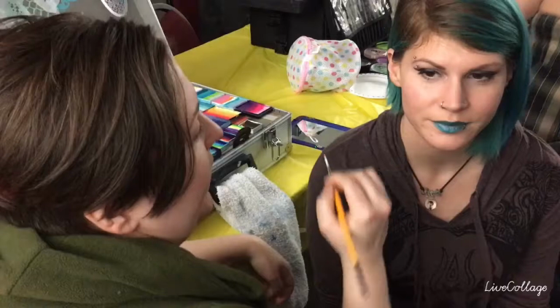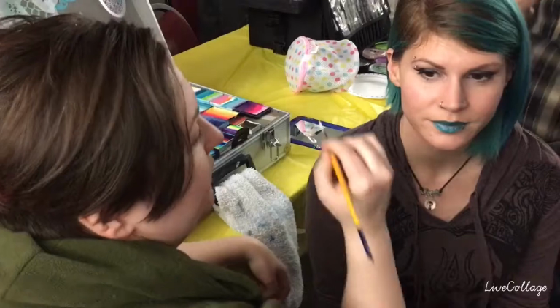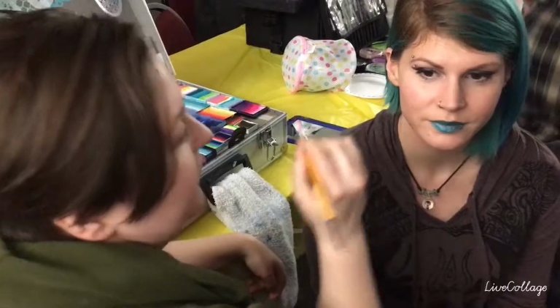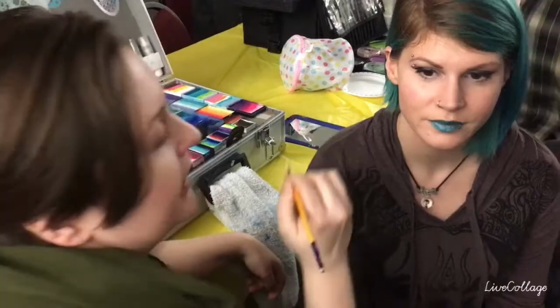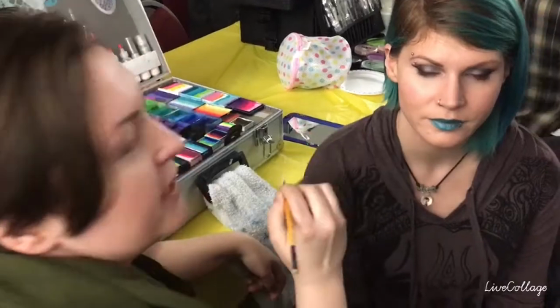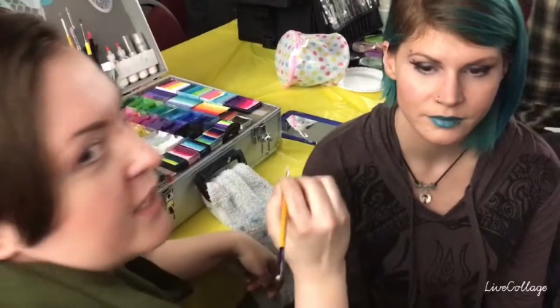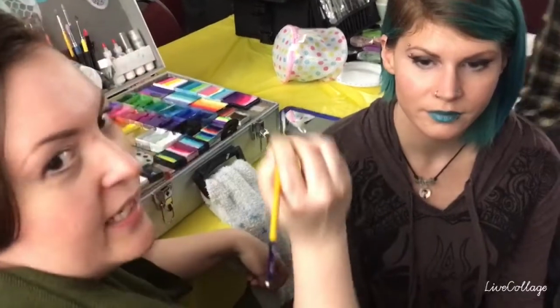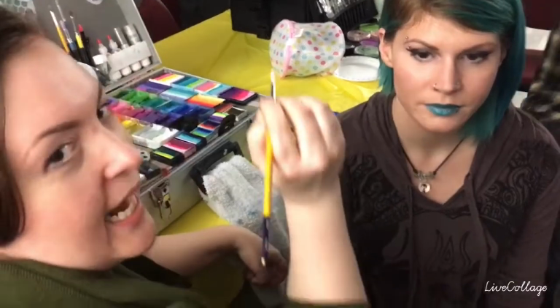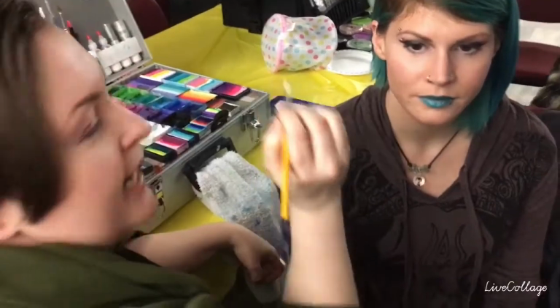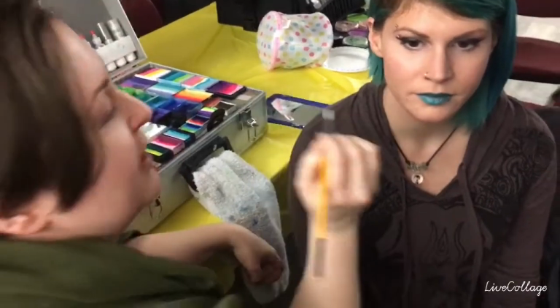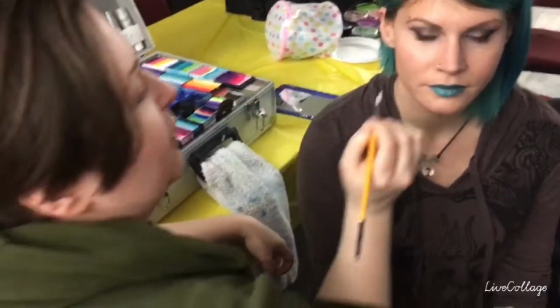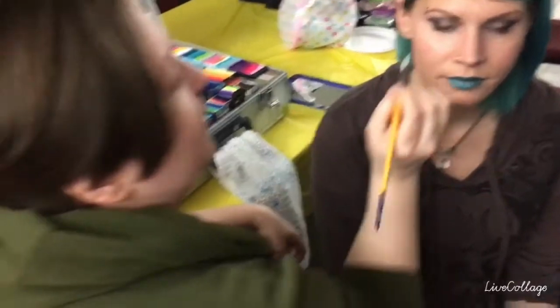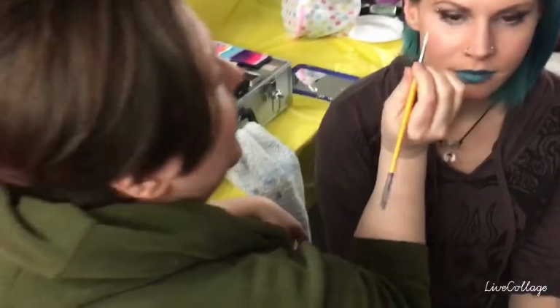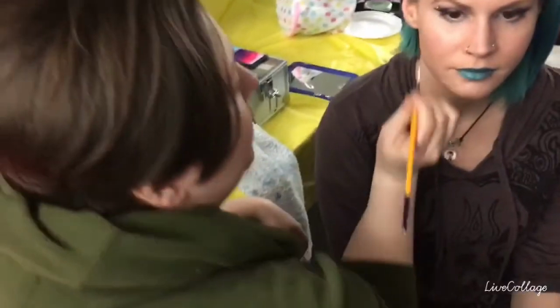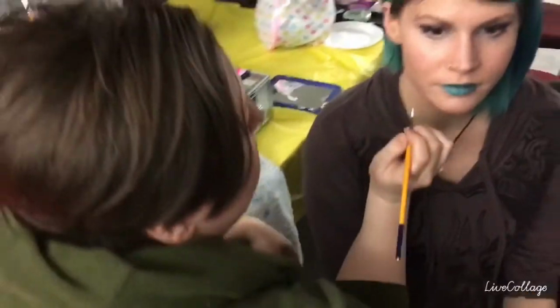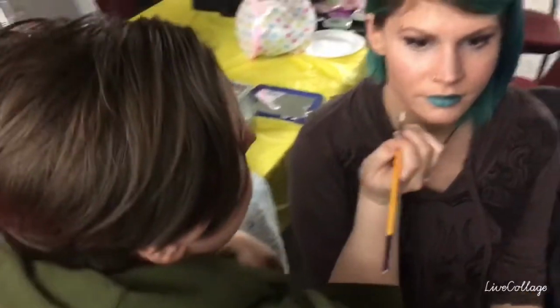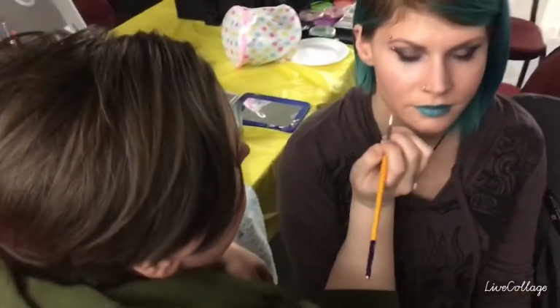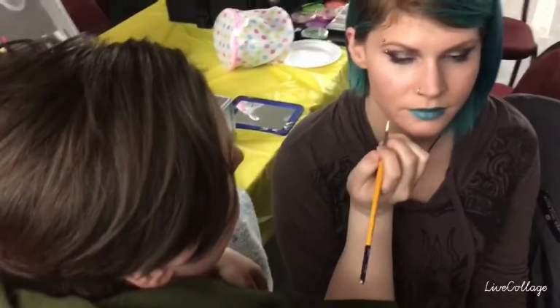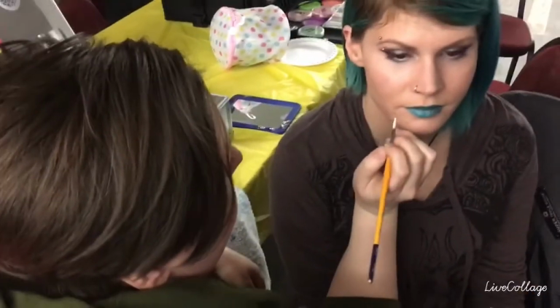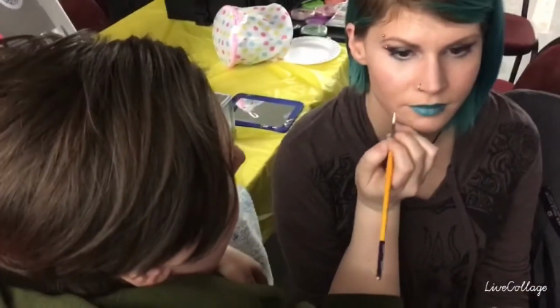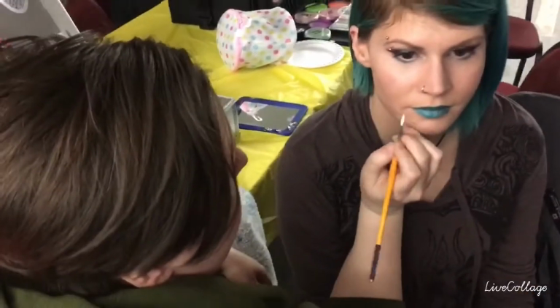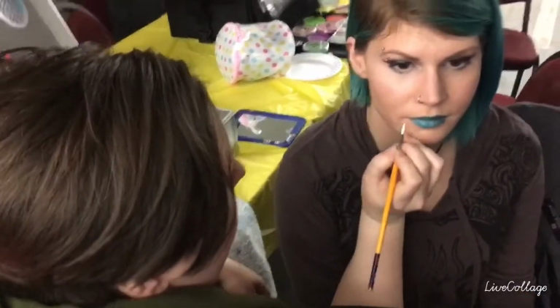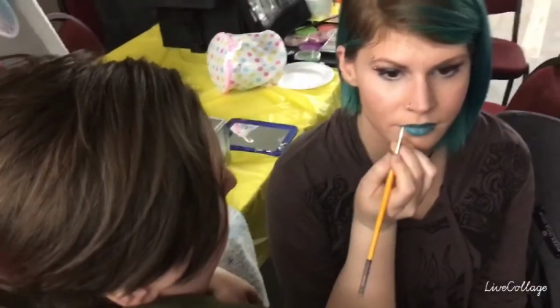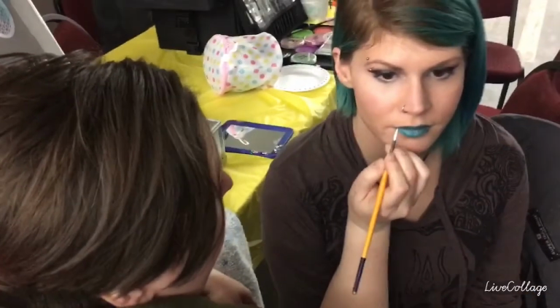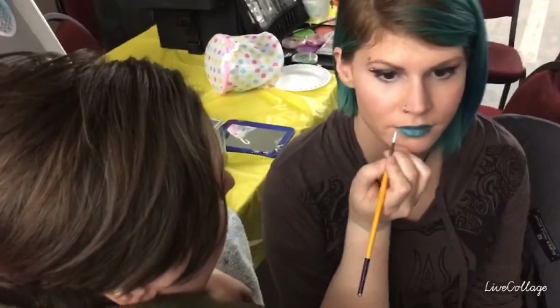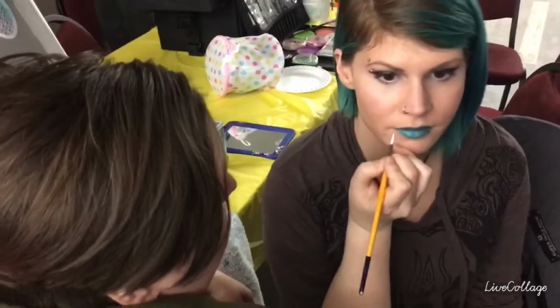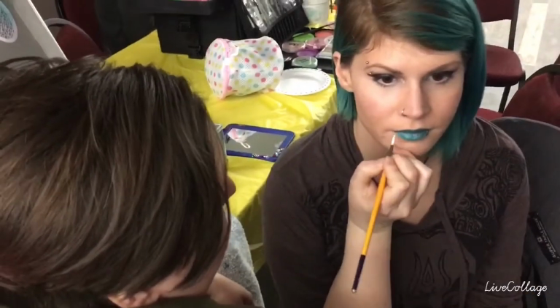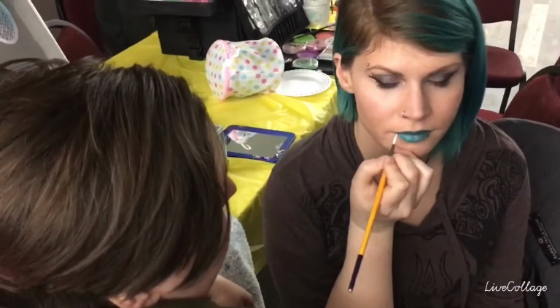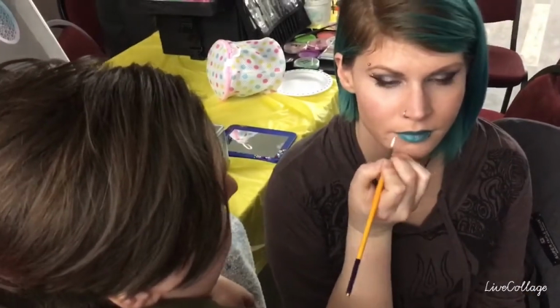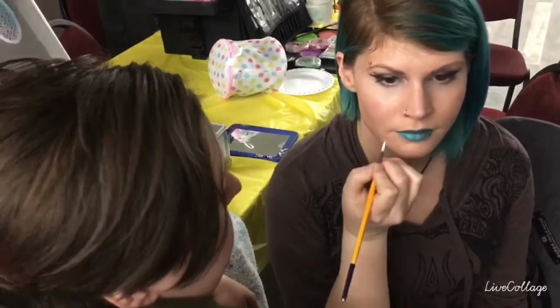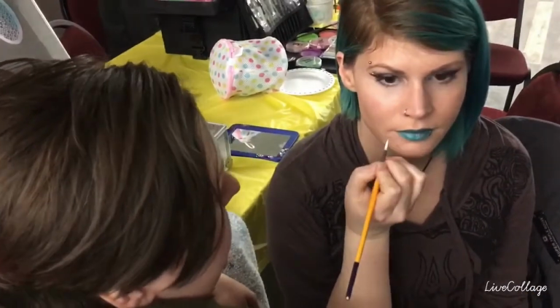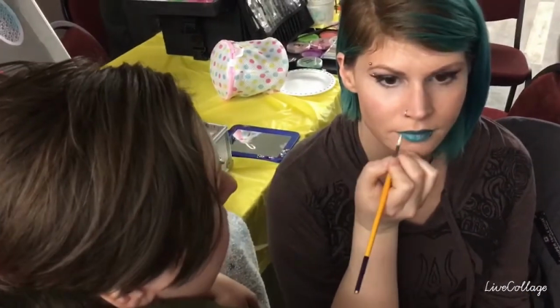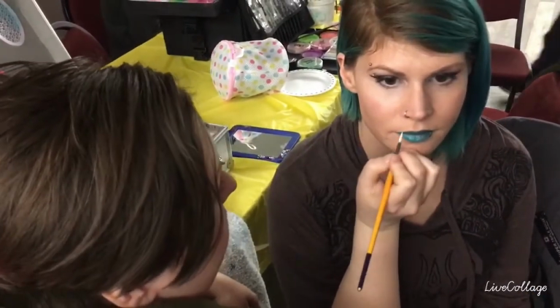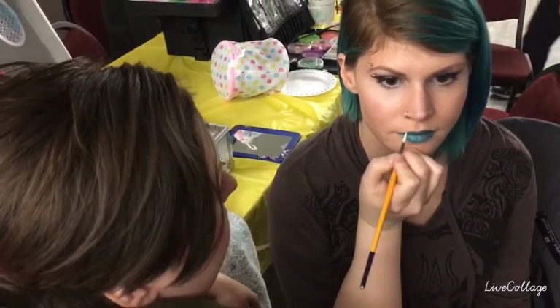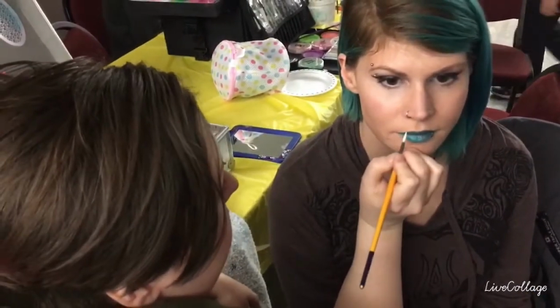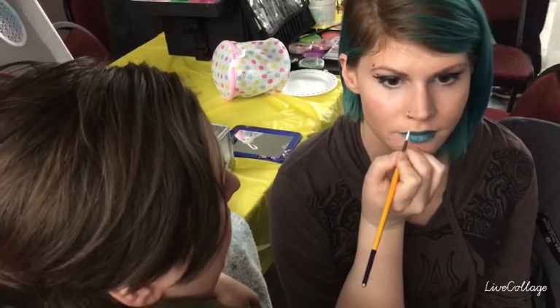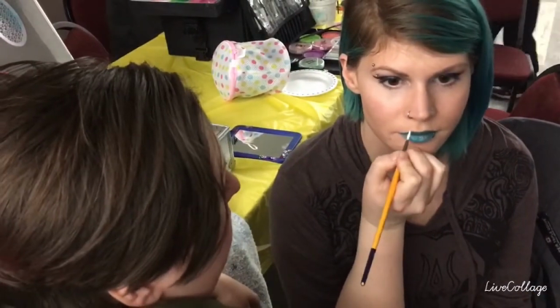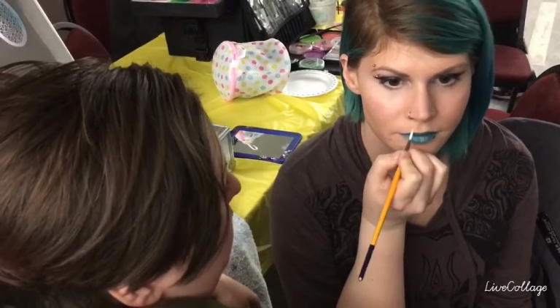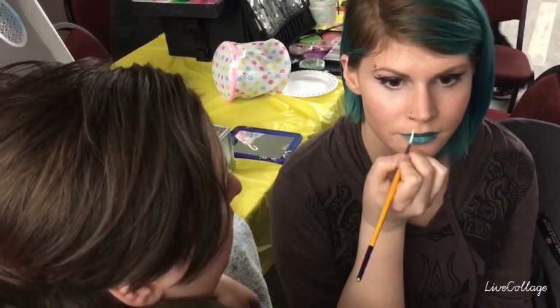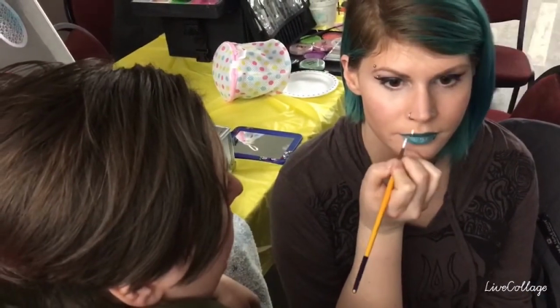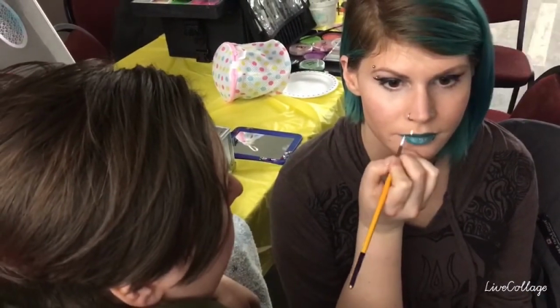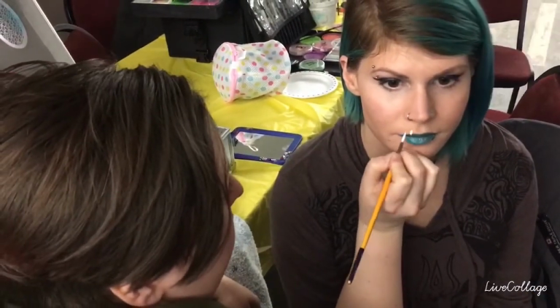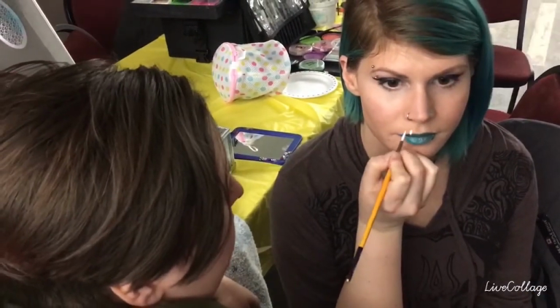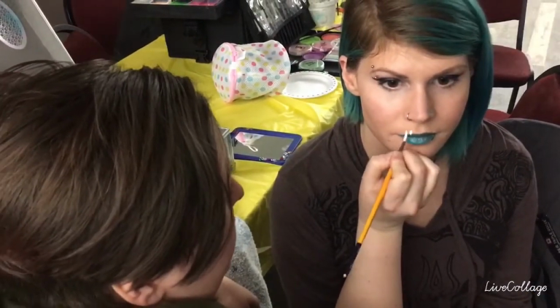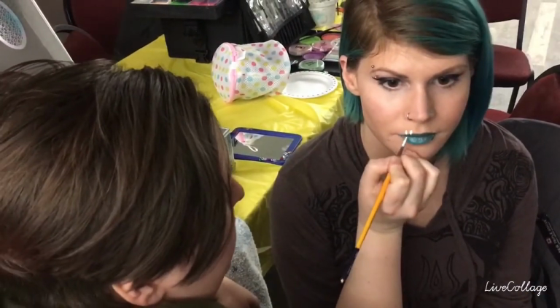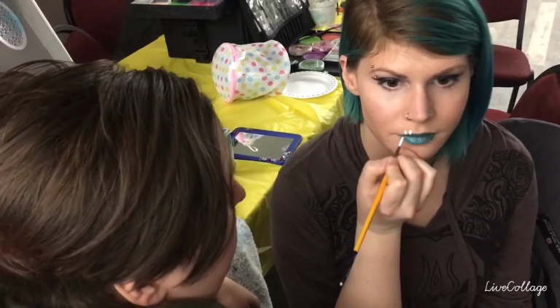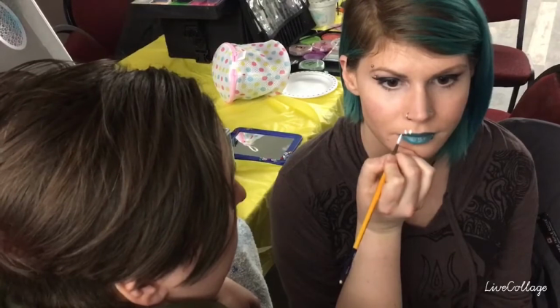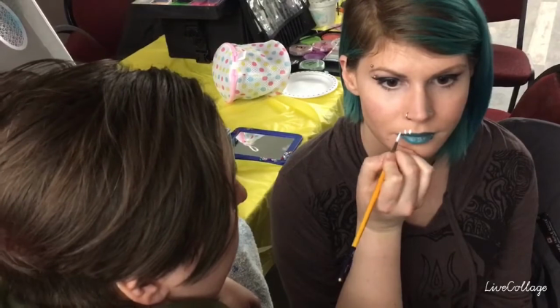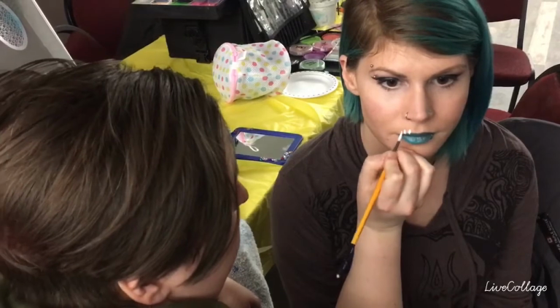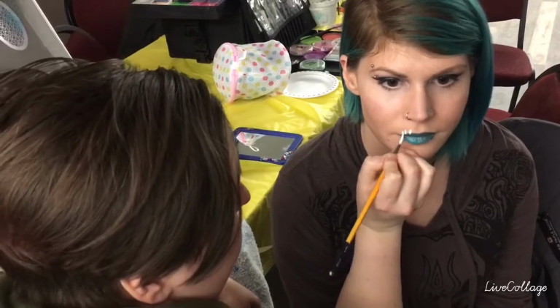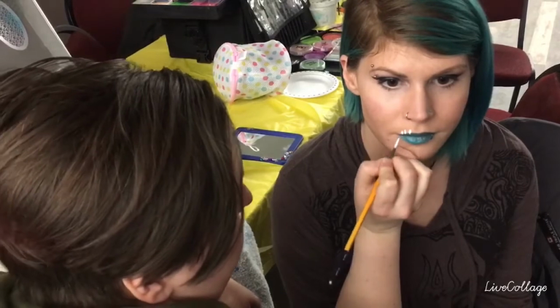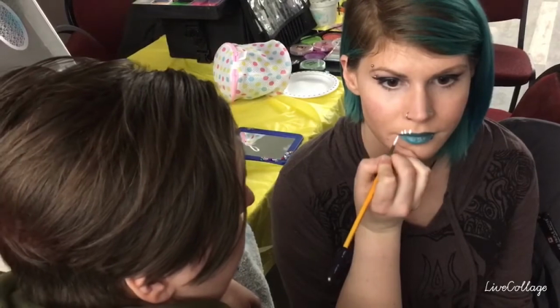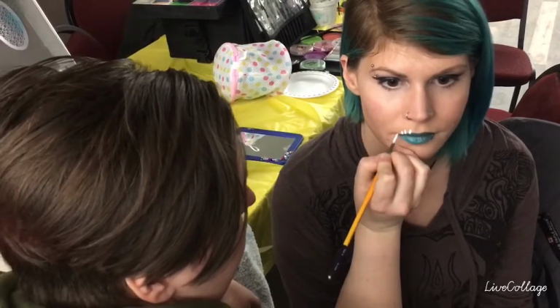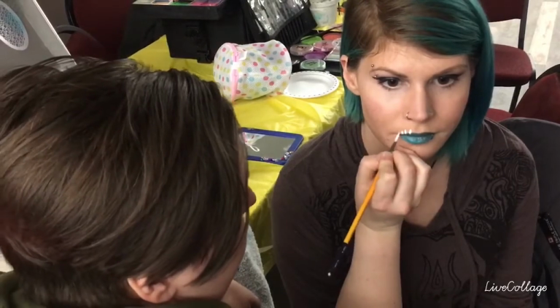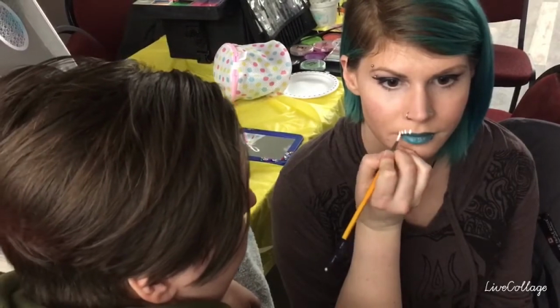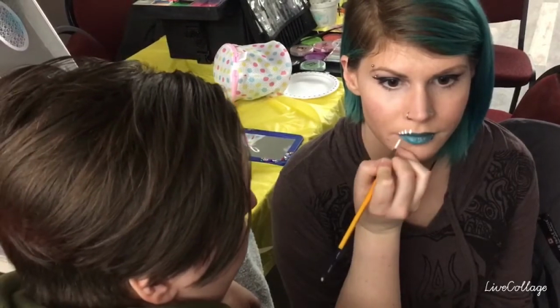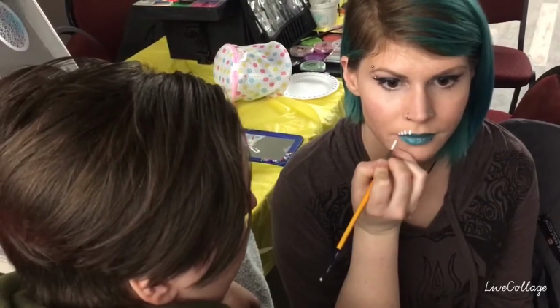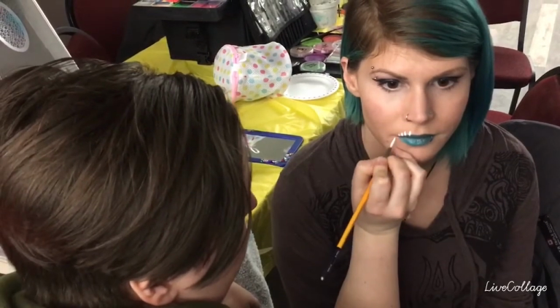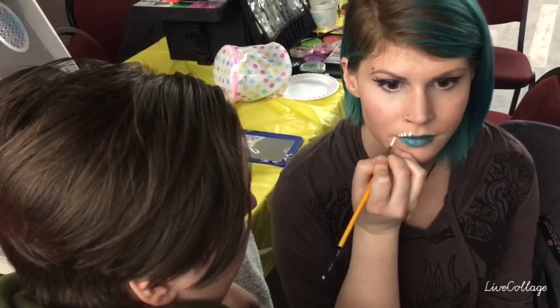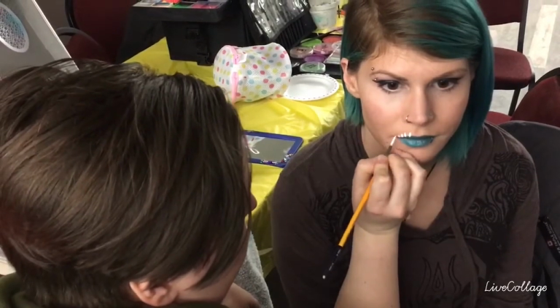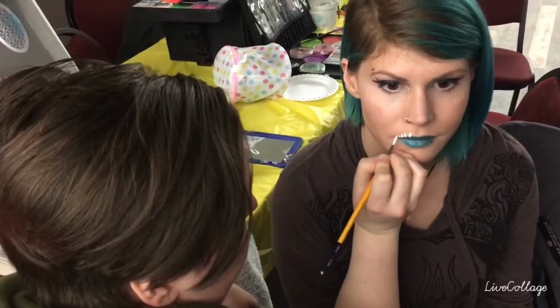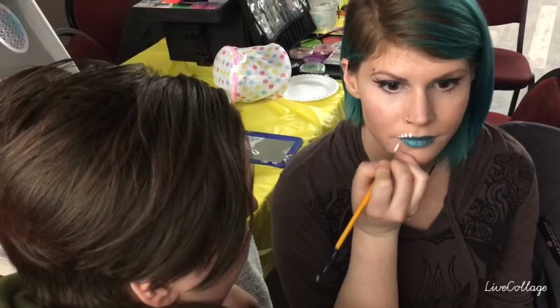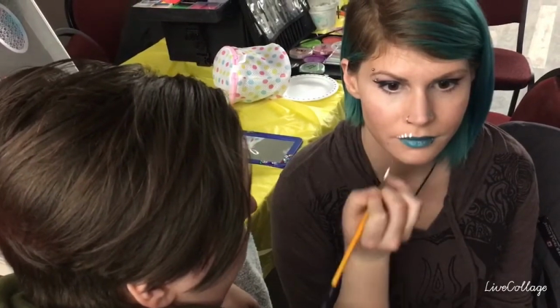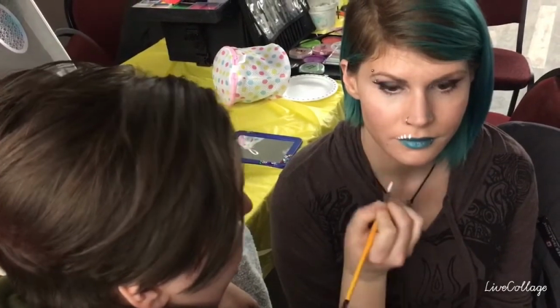We're going to do a dinosaur bone. We need teeth on the top: one, two, three, four, five.